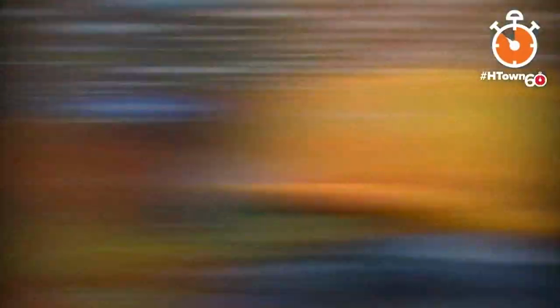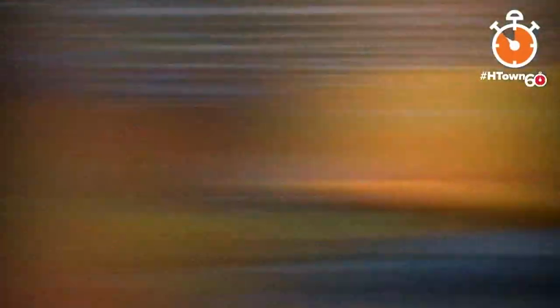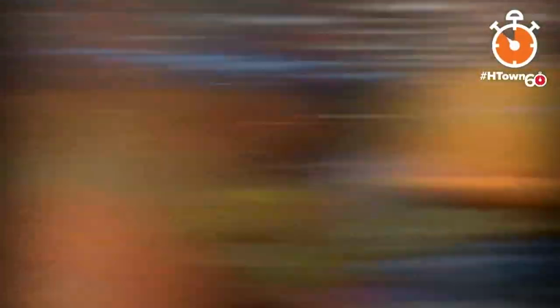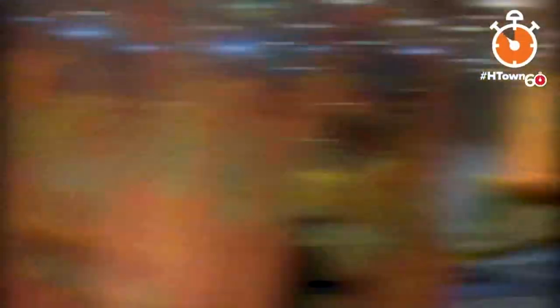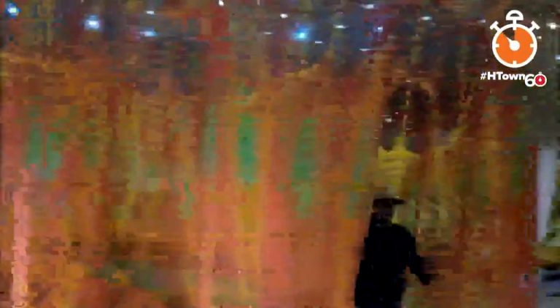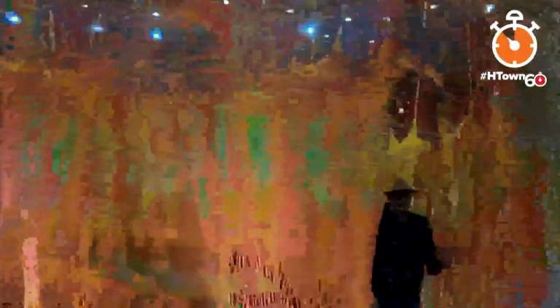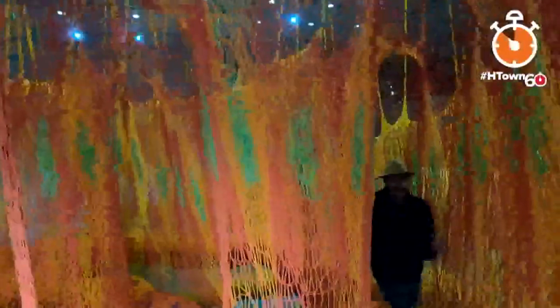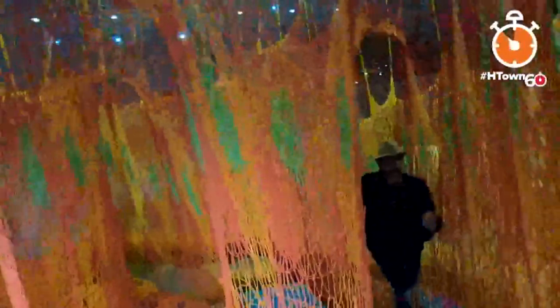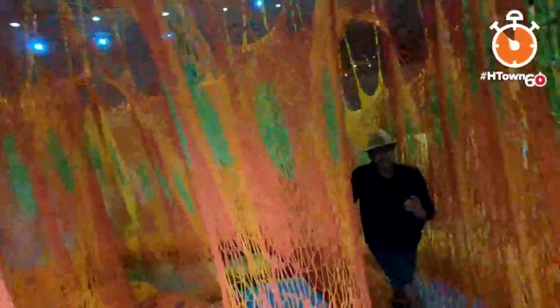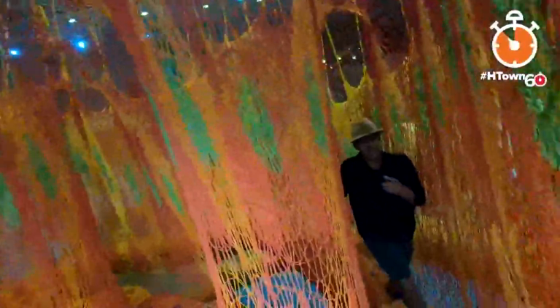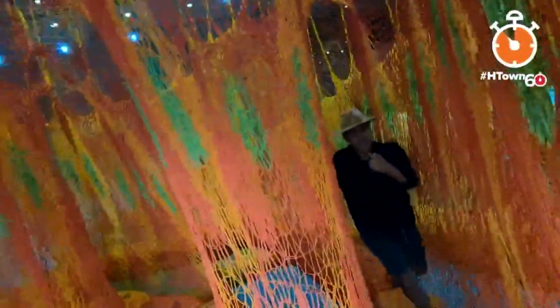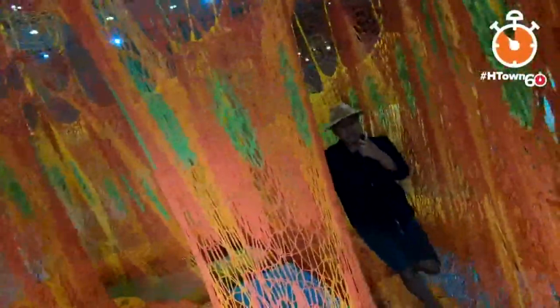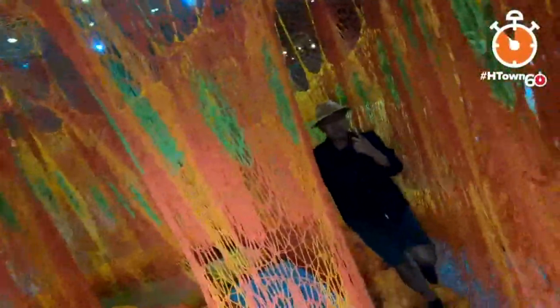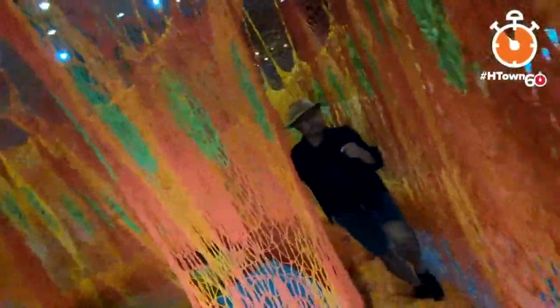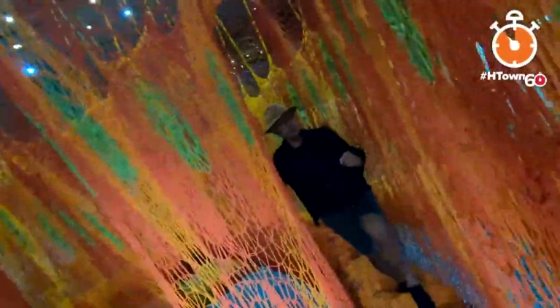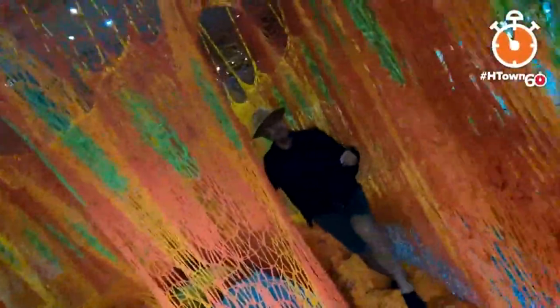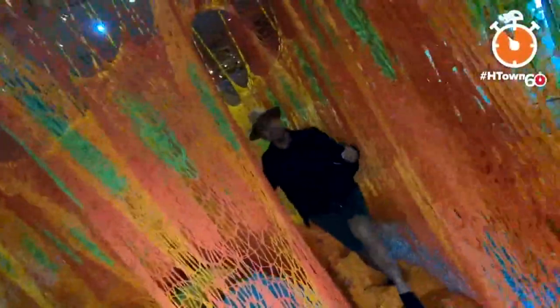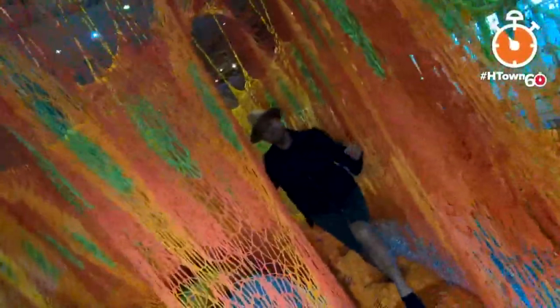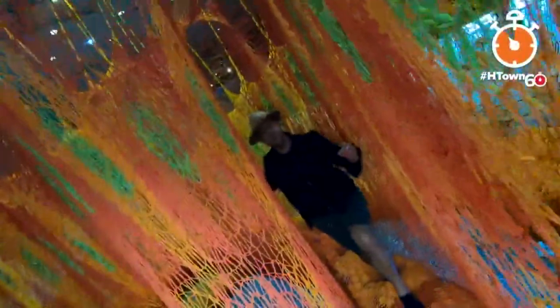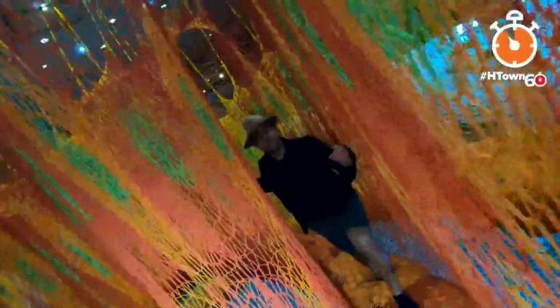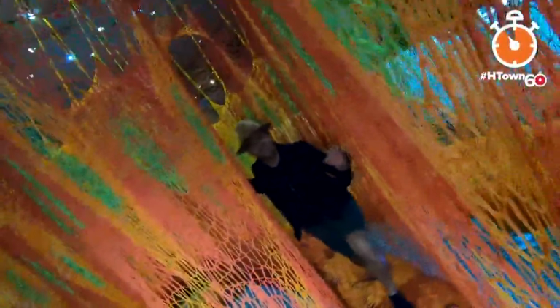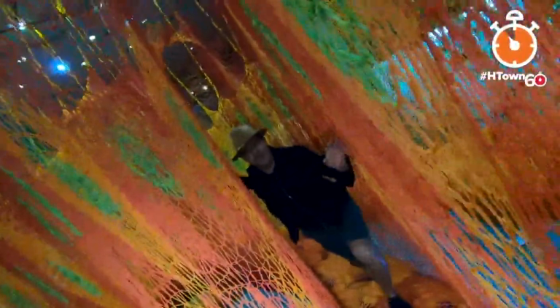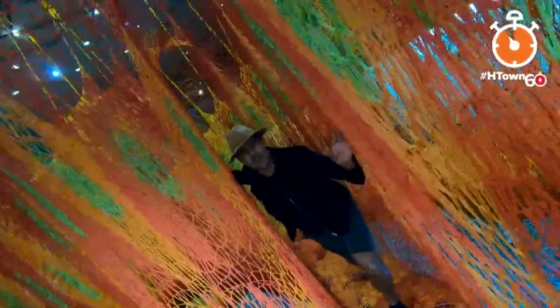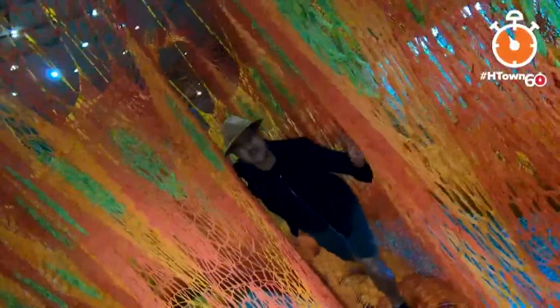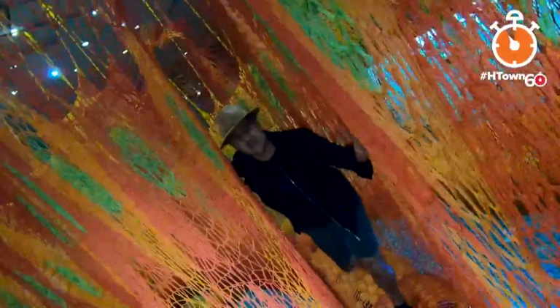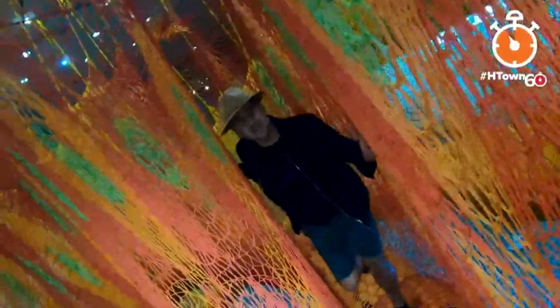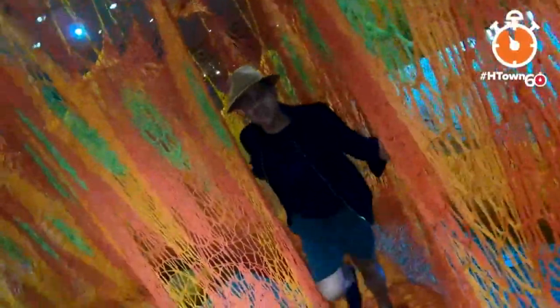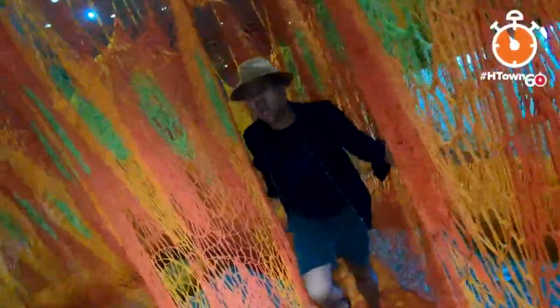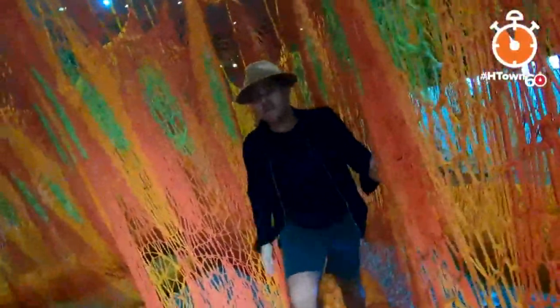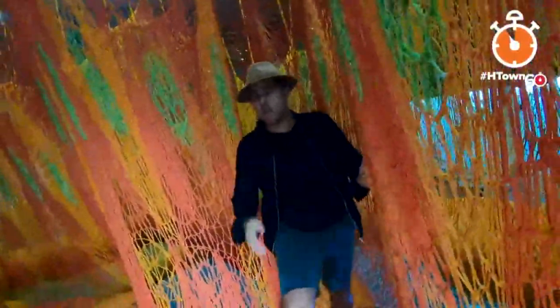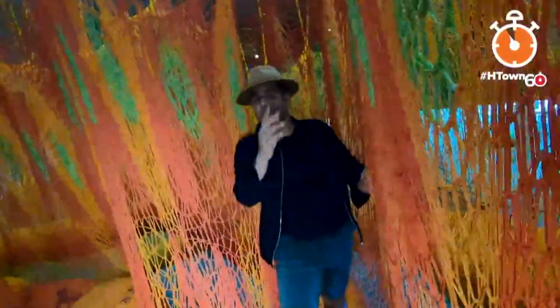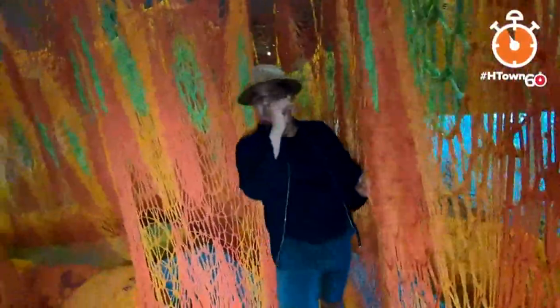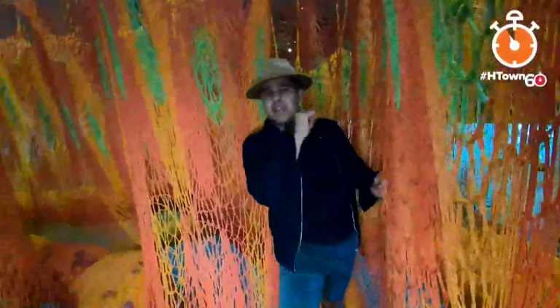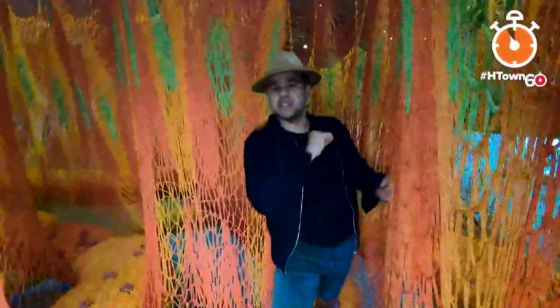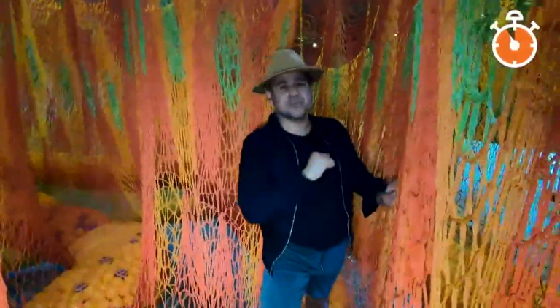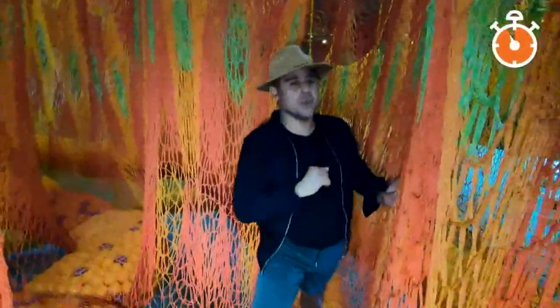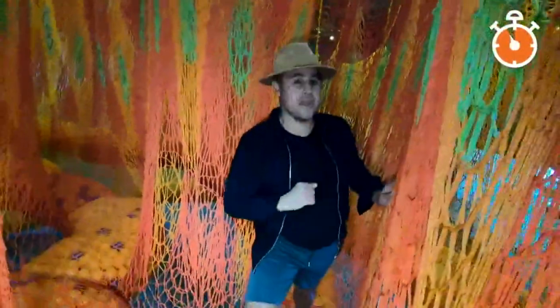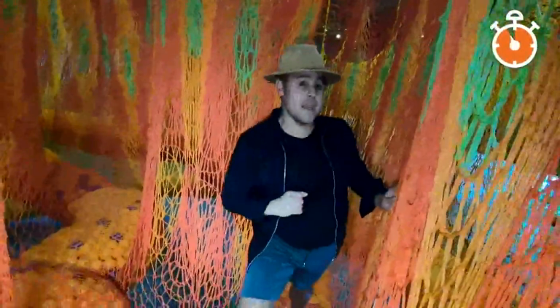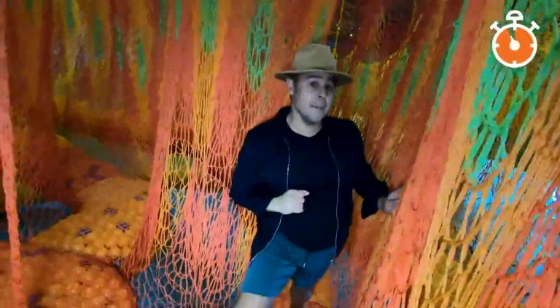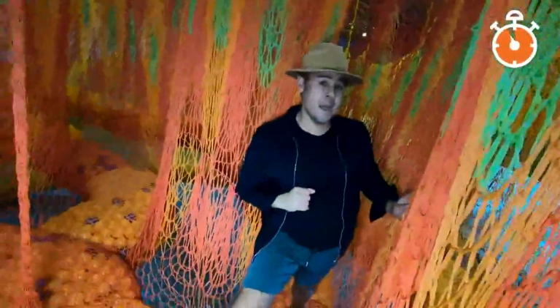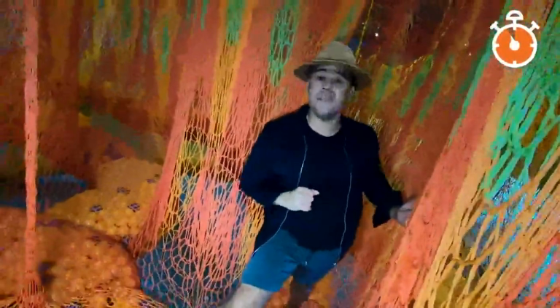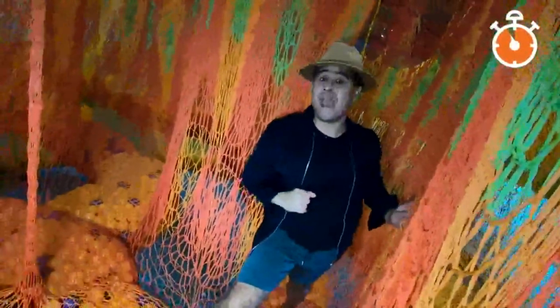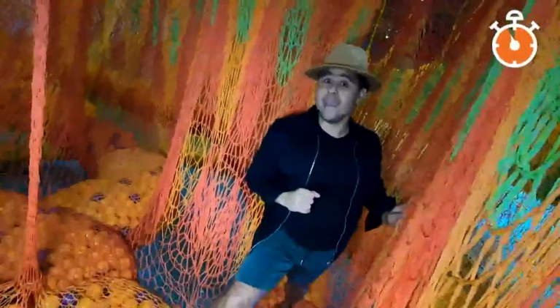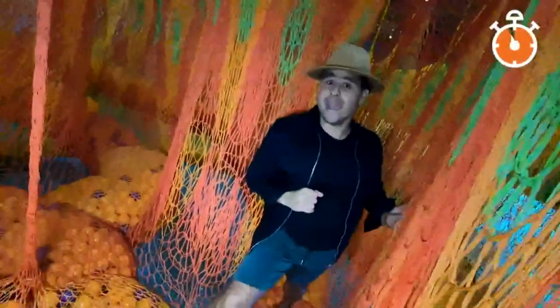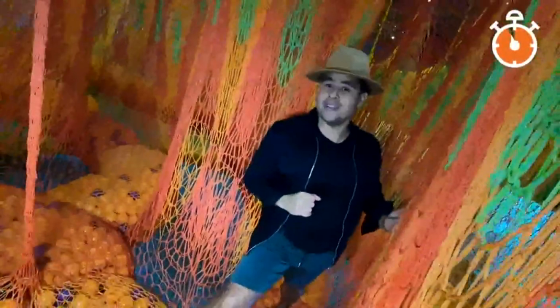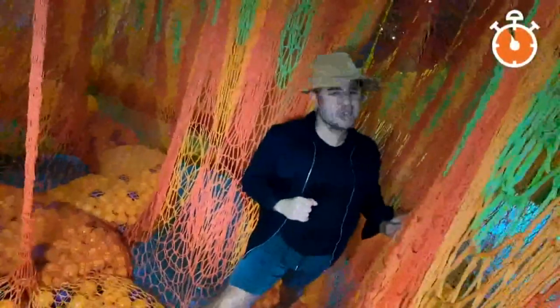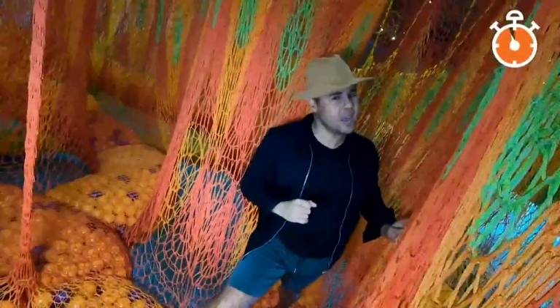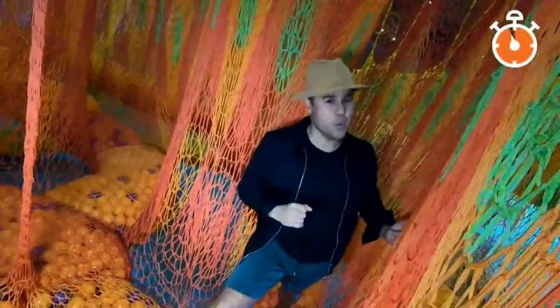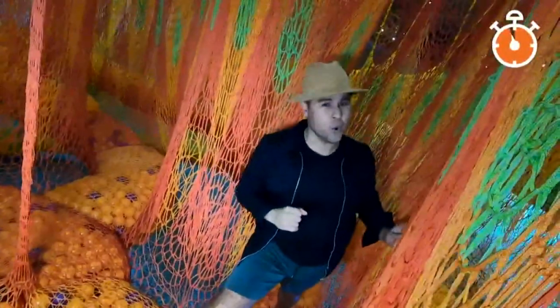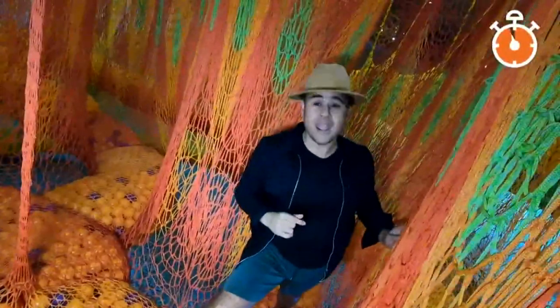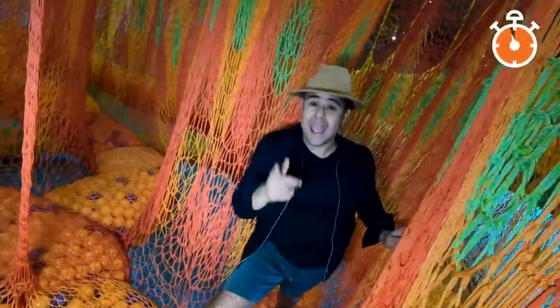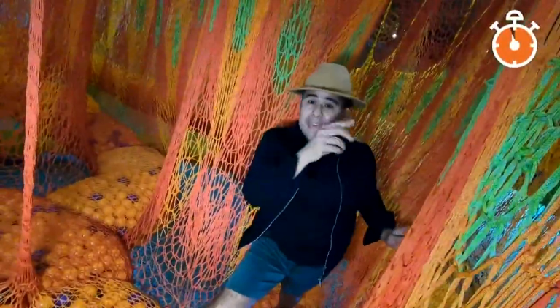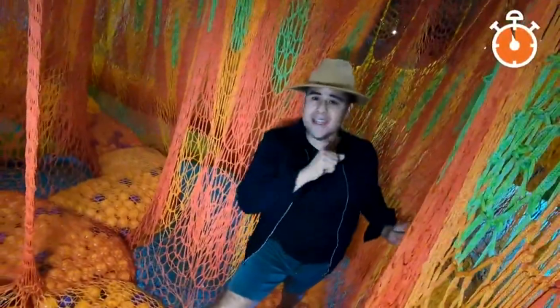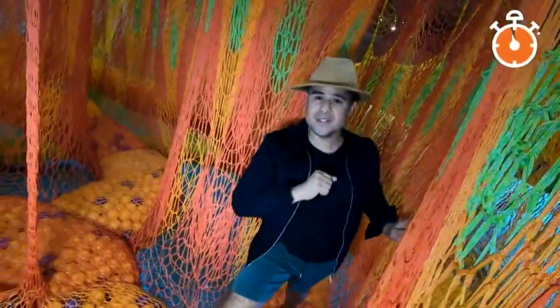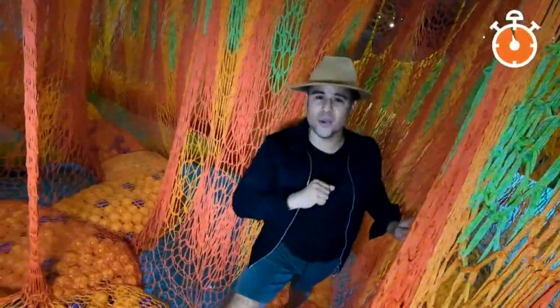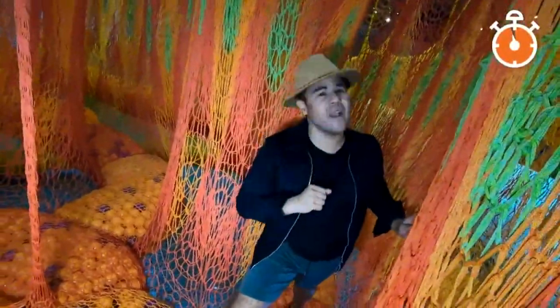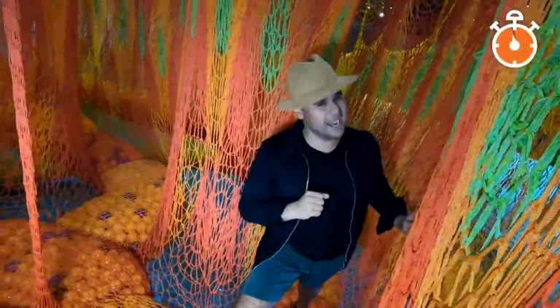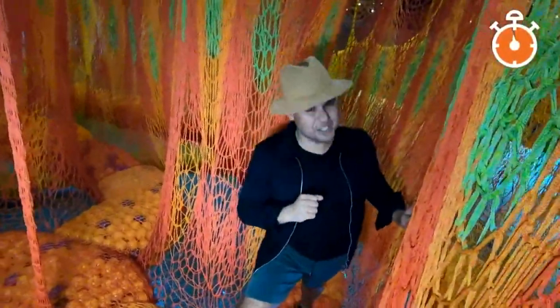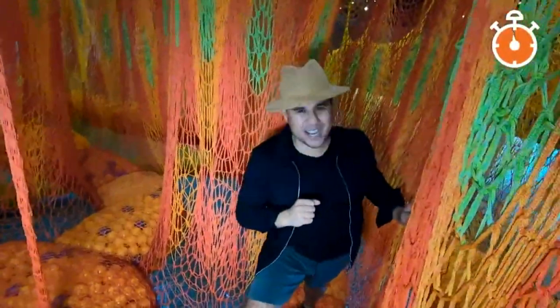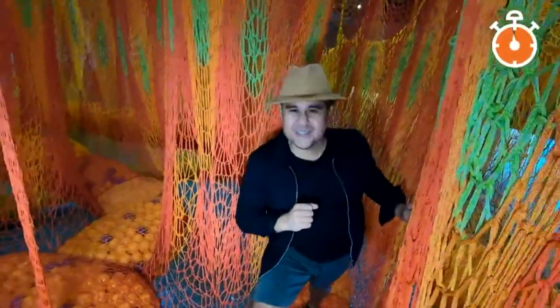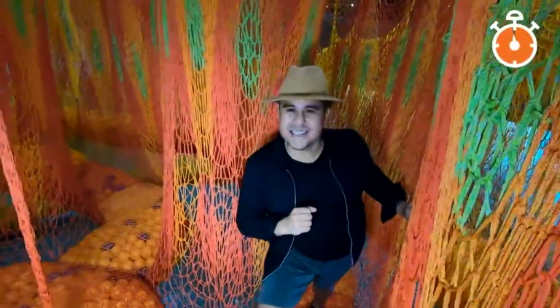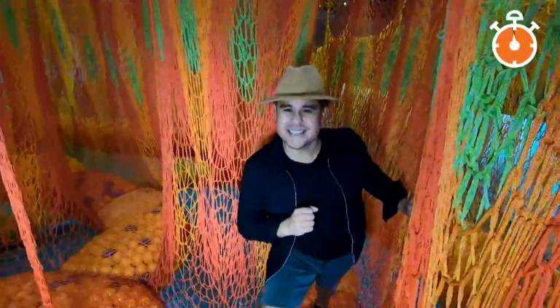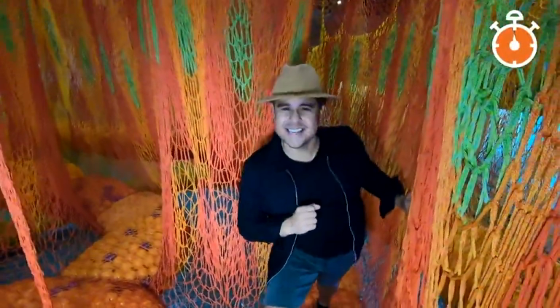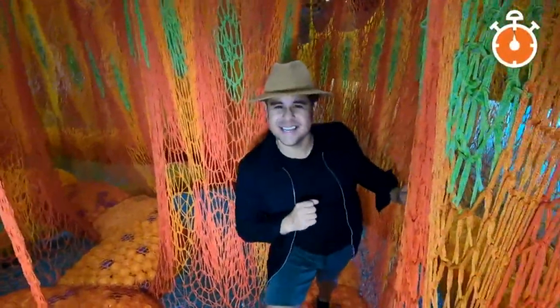This is pretty amazing, guys. We'll see you out here at the Museum of Fine Arts Houston. For more information, just go to mfah.org — and that's your H-Town 60.